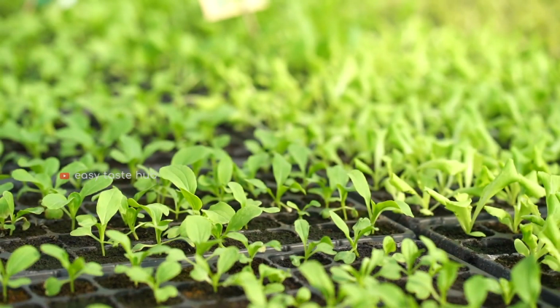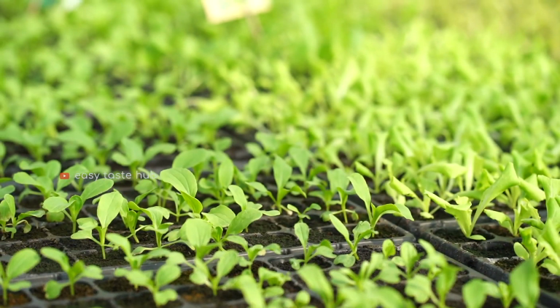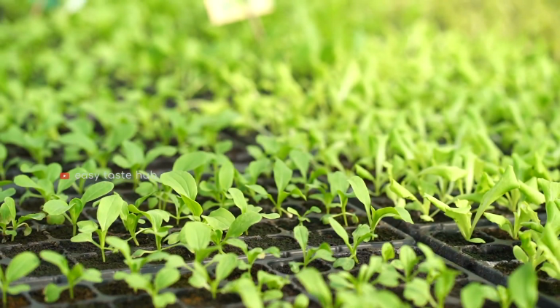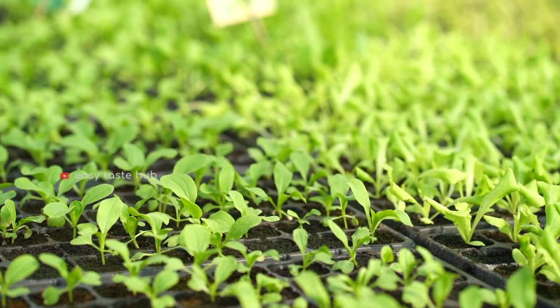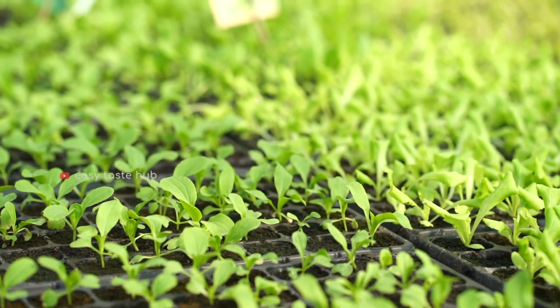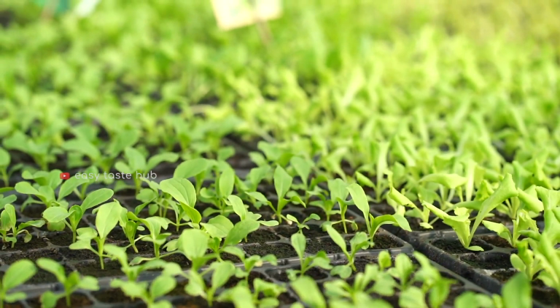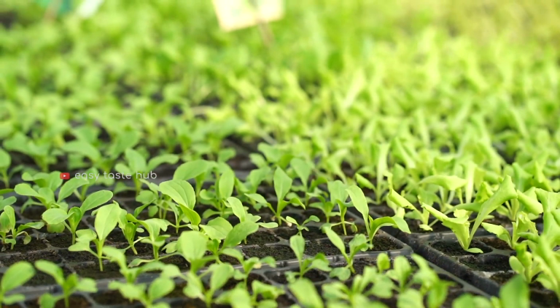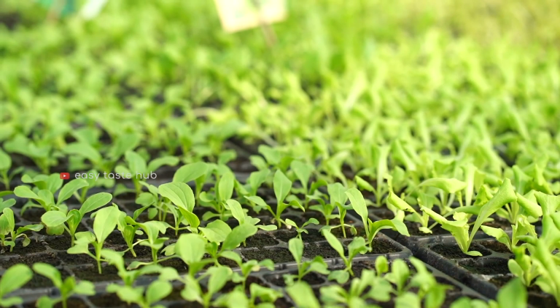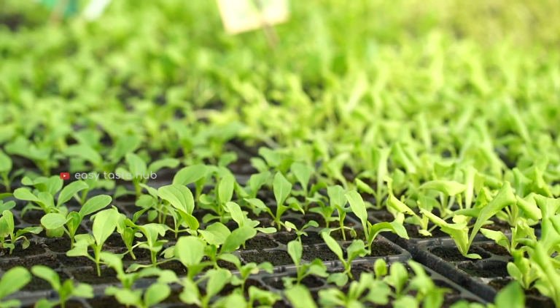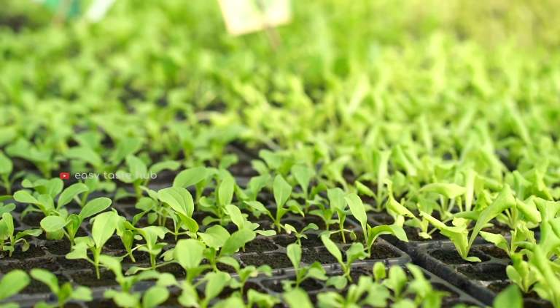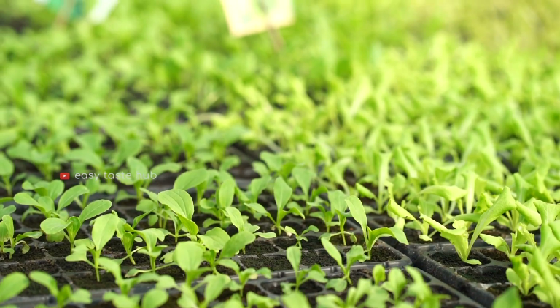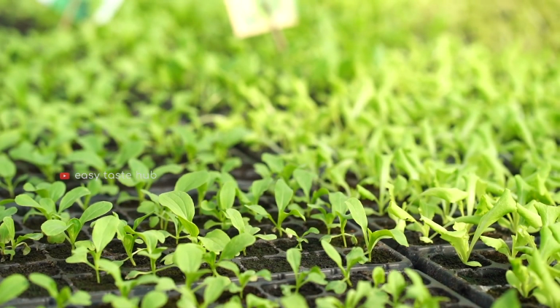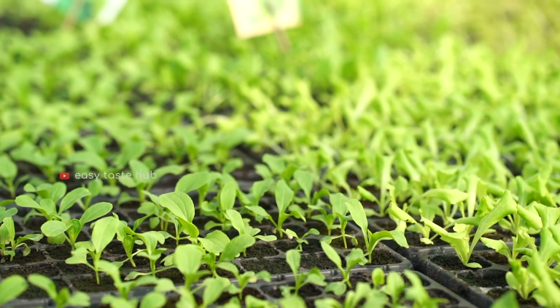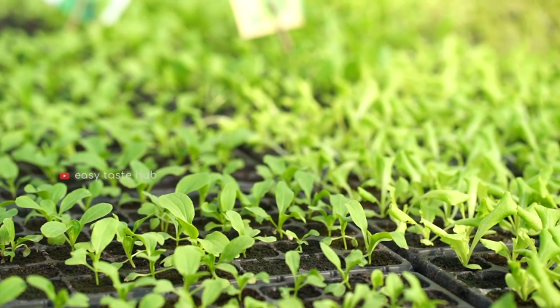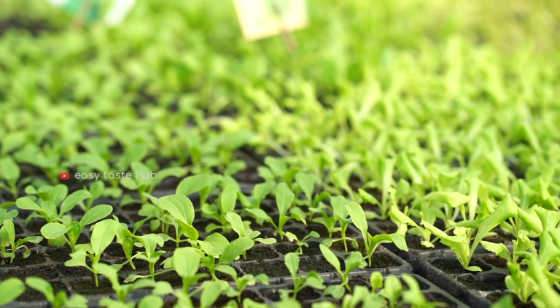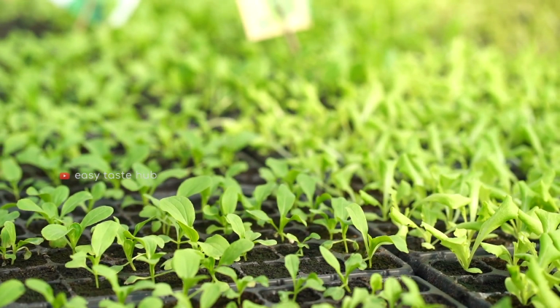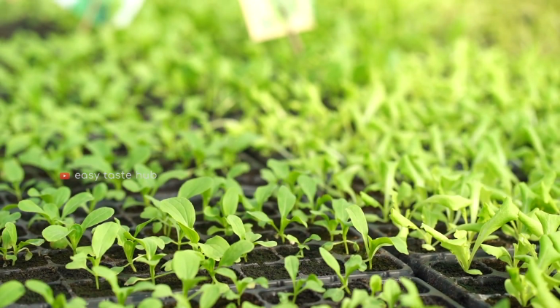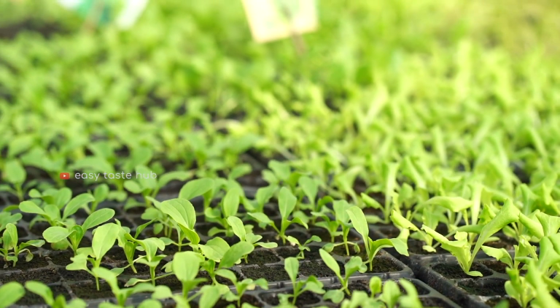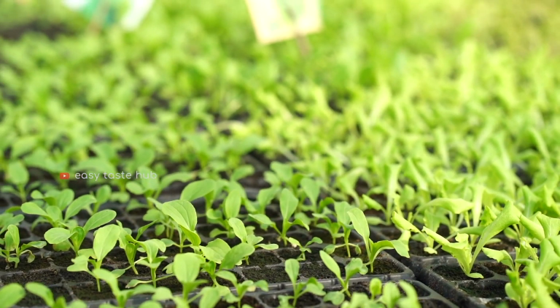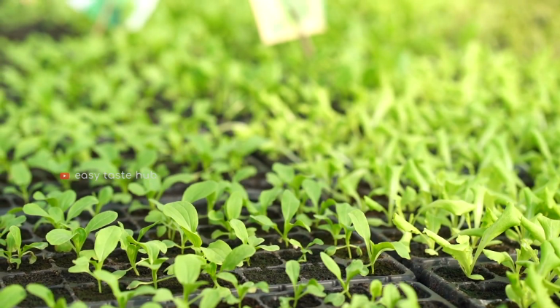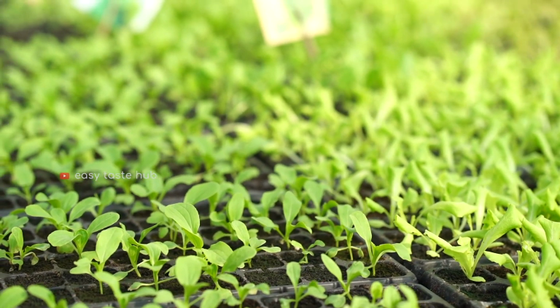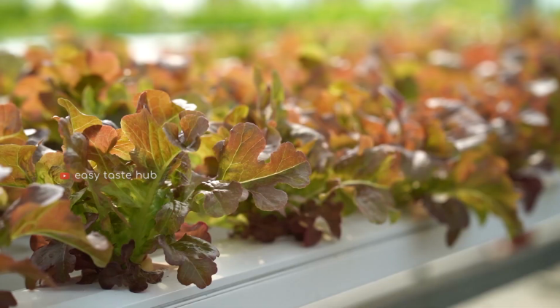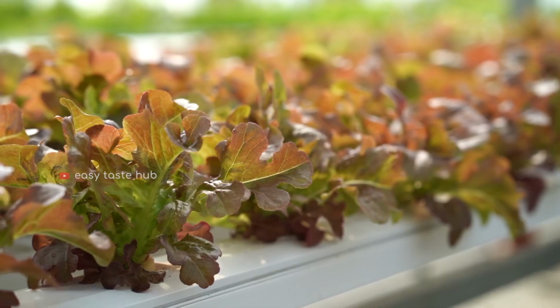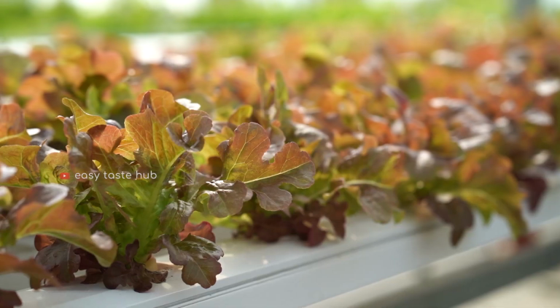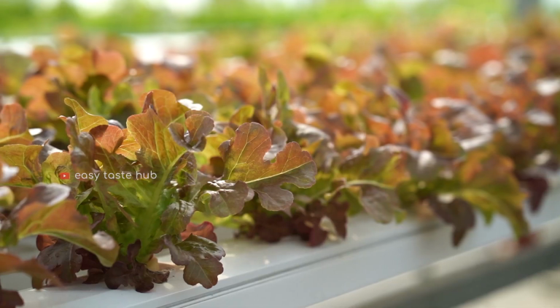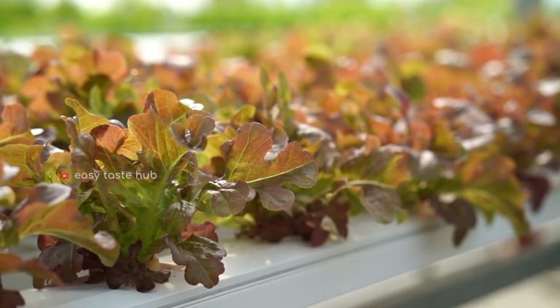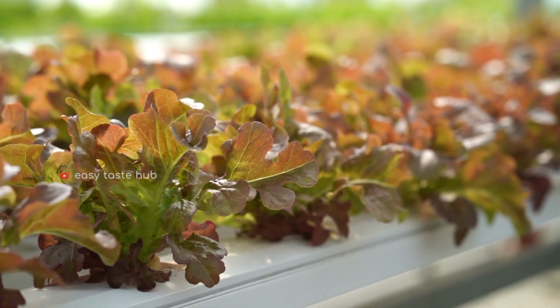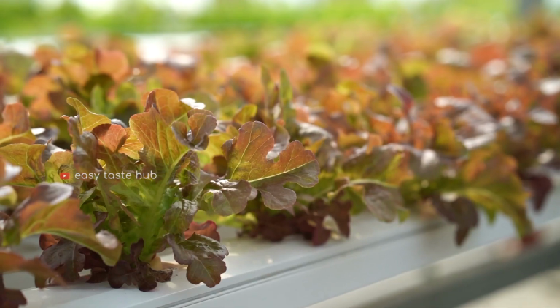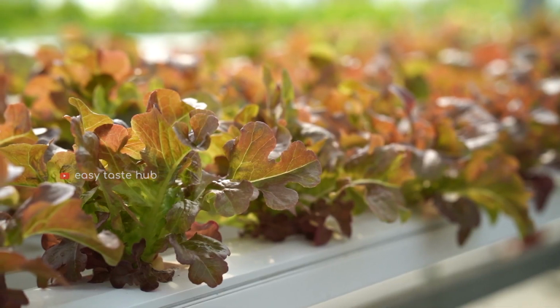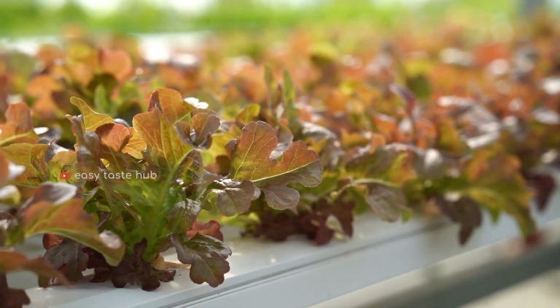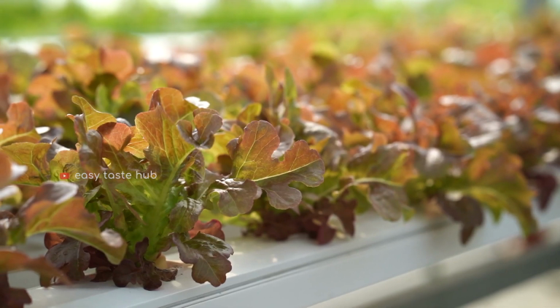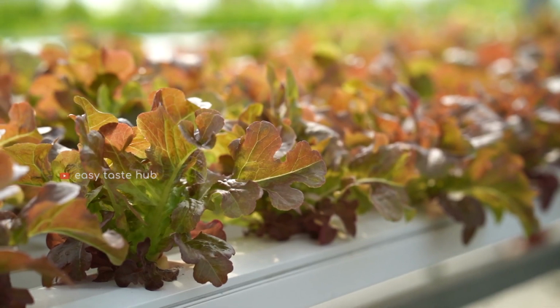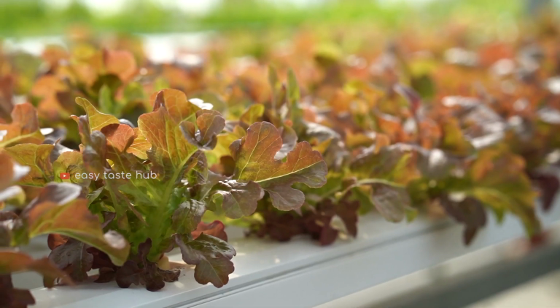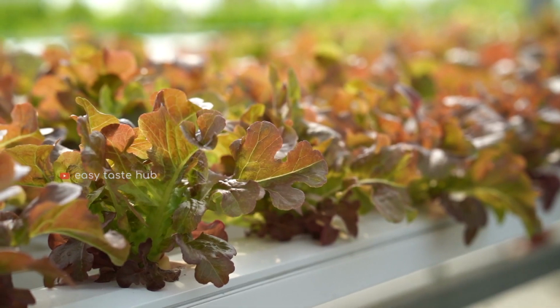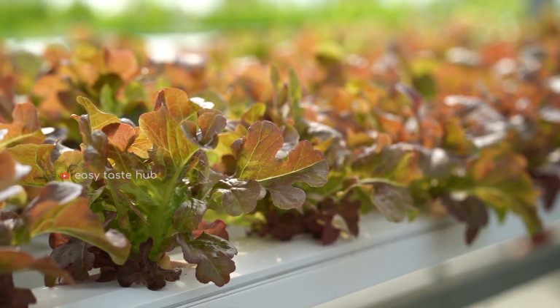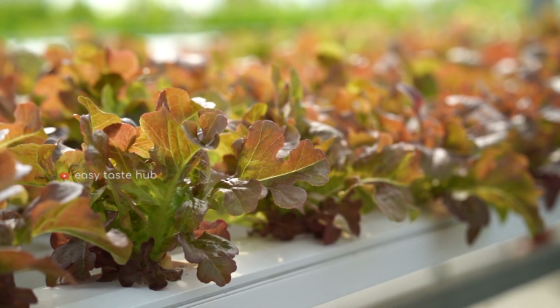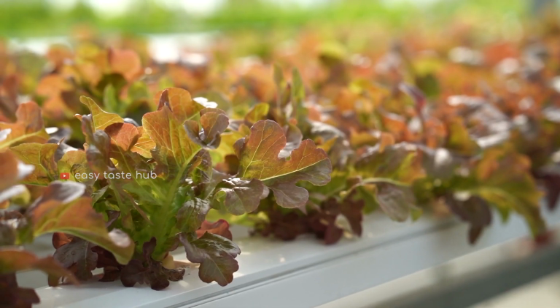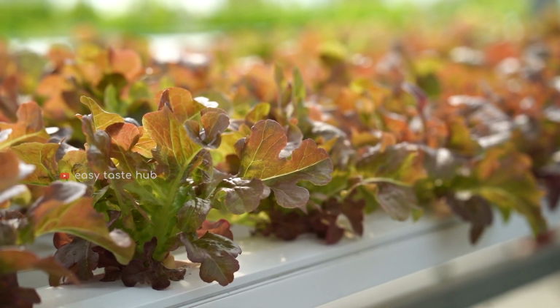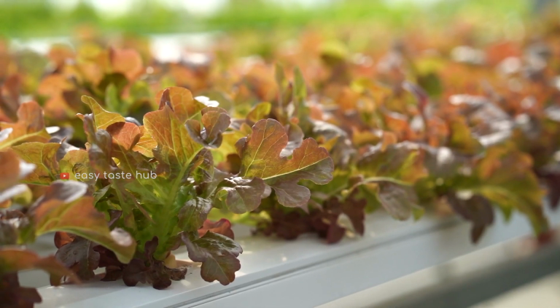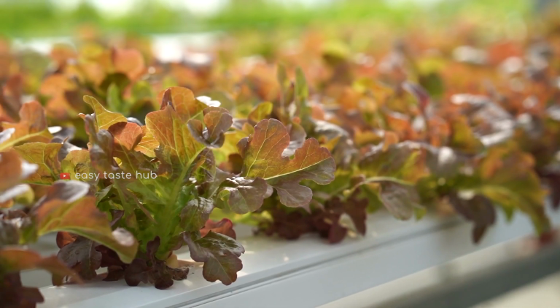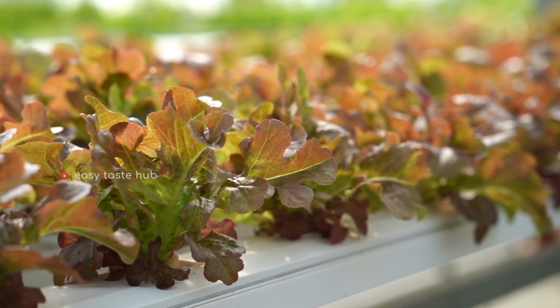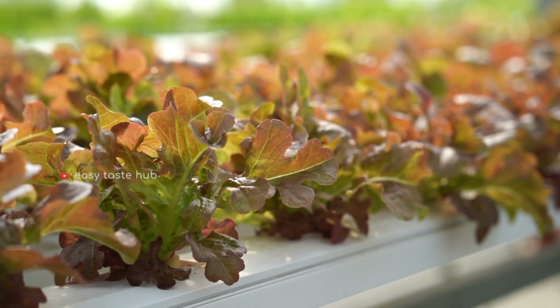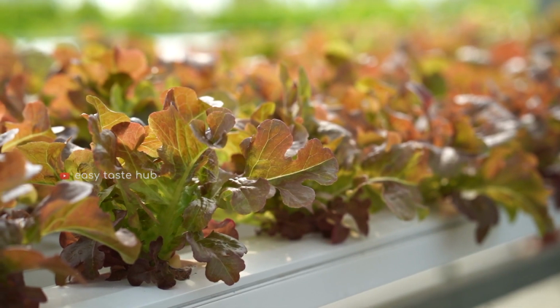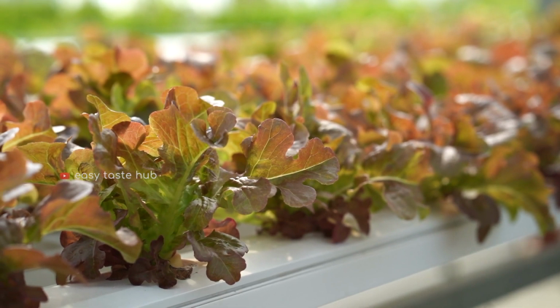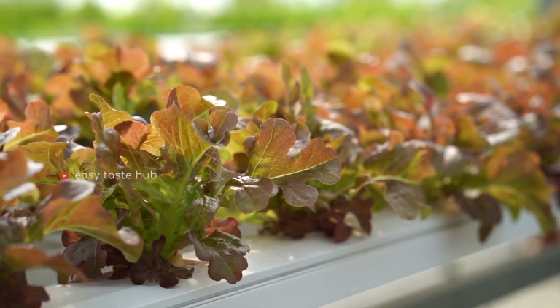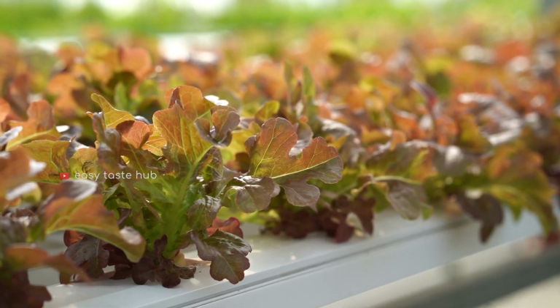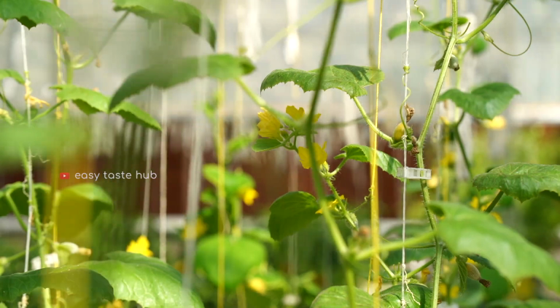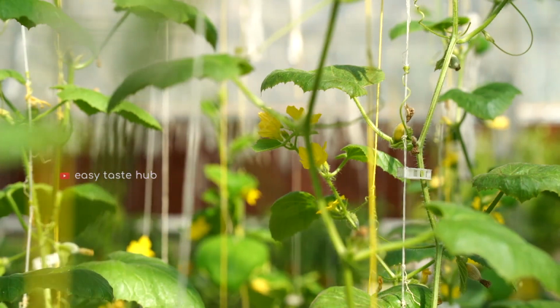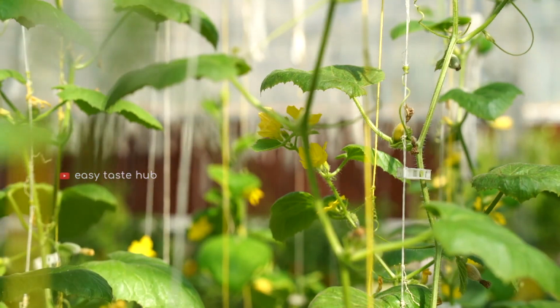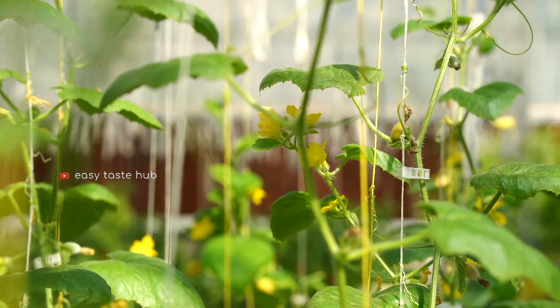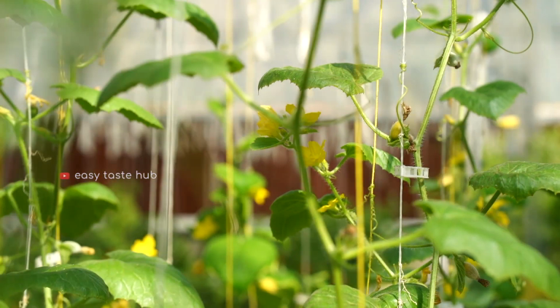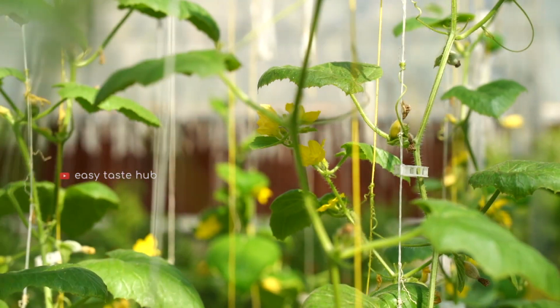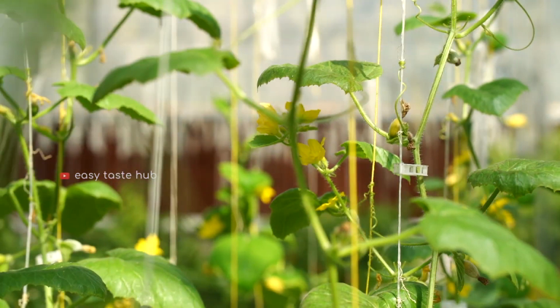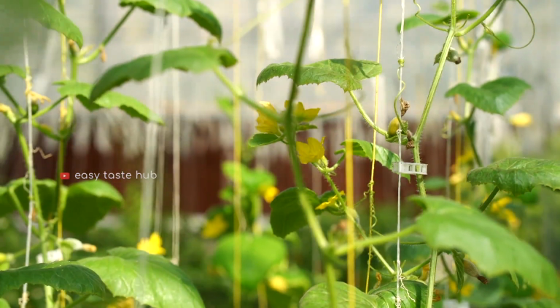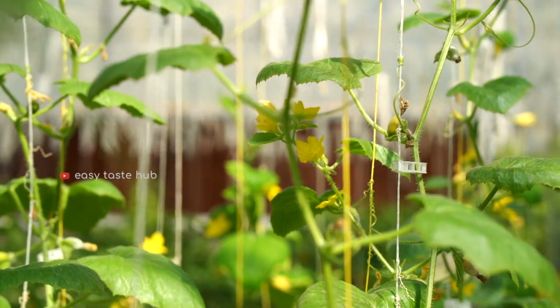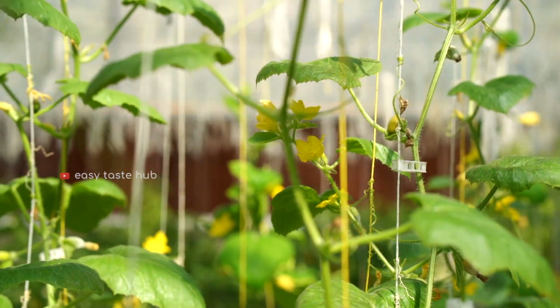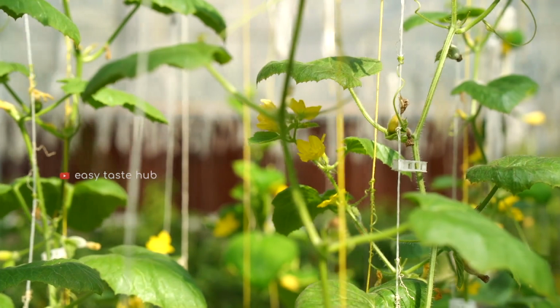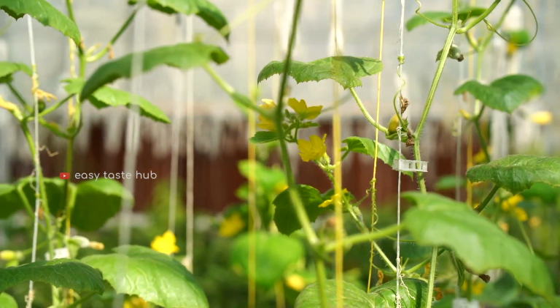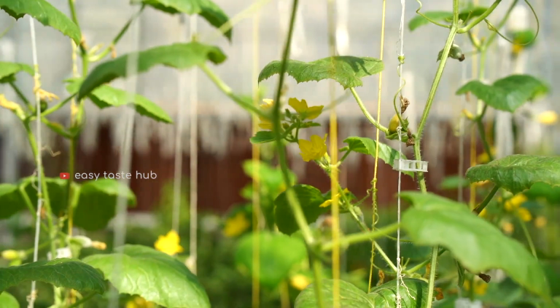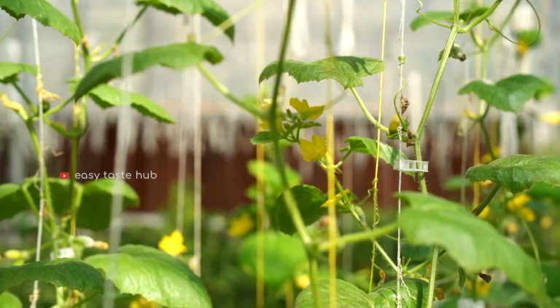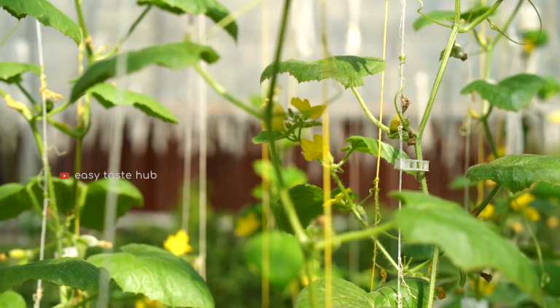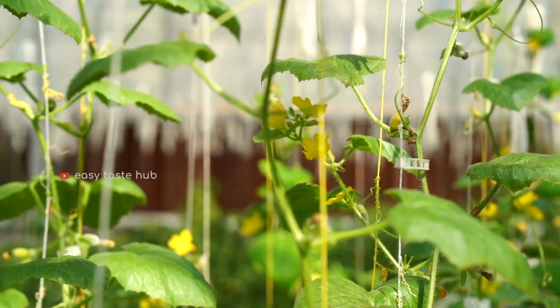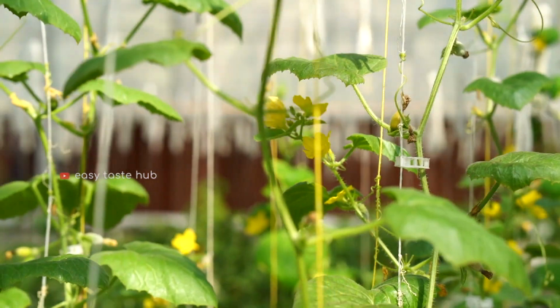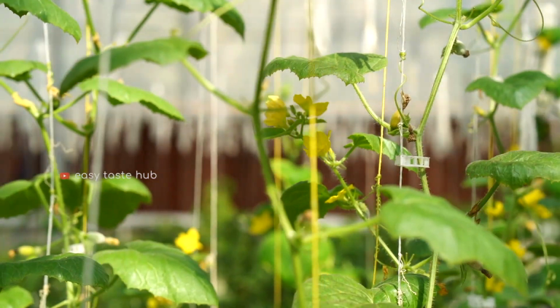In hydroponic plantation, less than 90% of water is used when comparing with traditional agriculture.